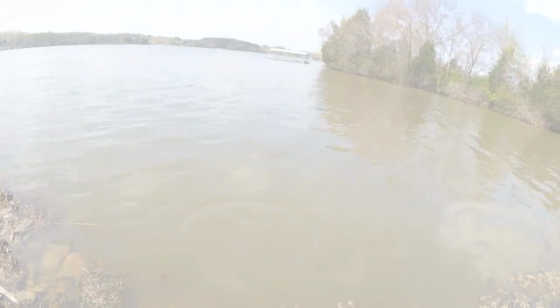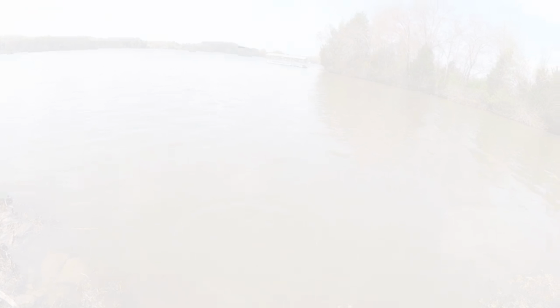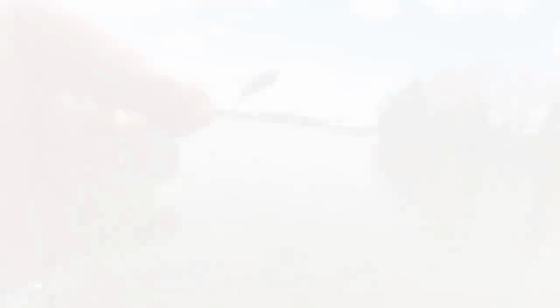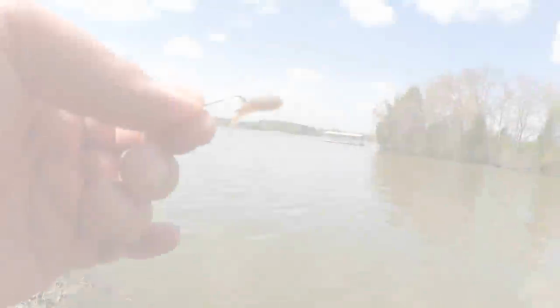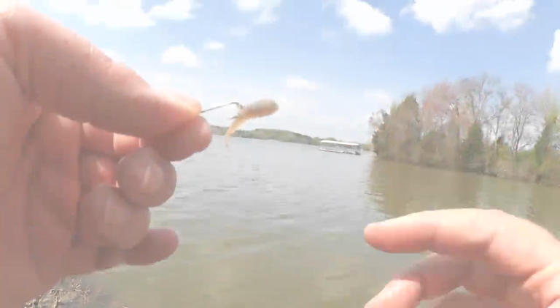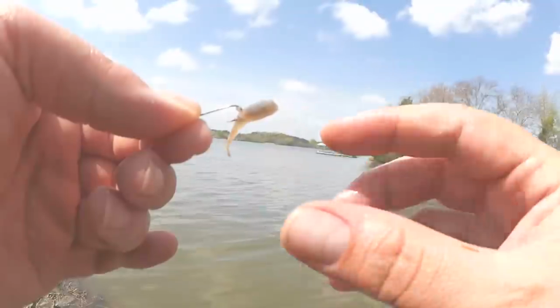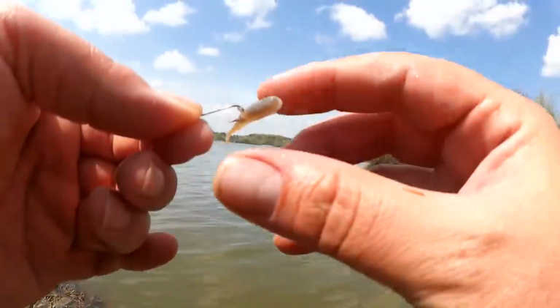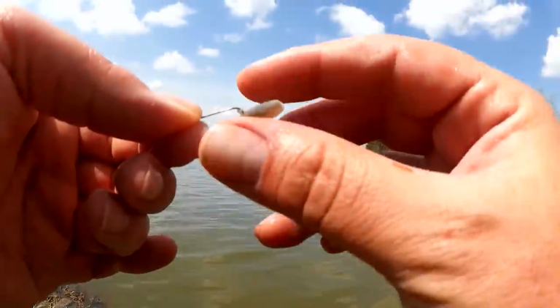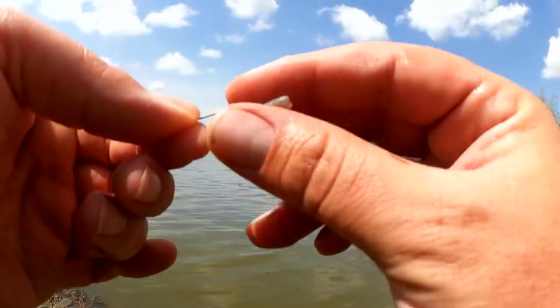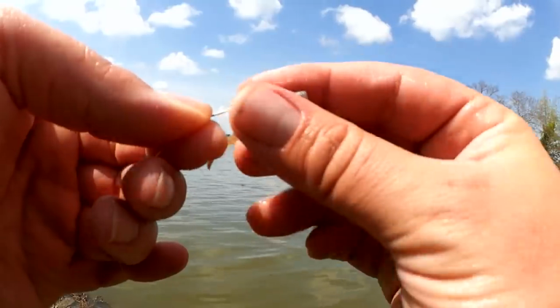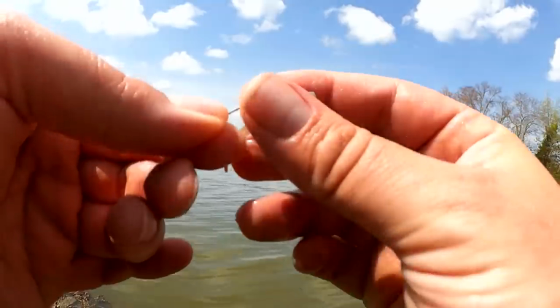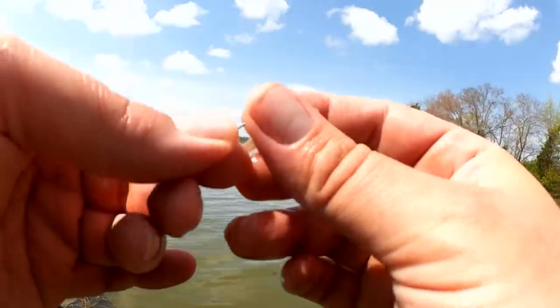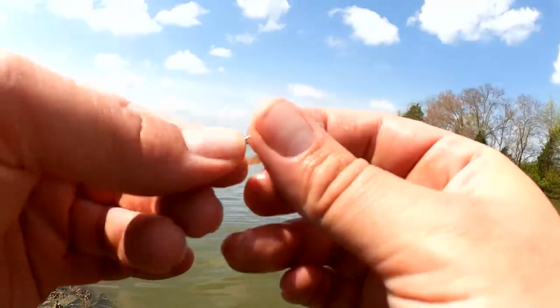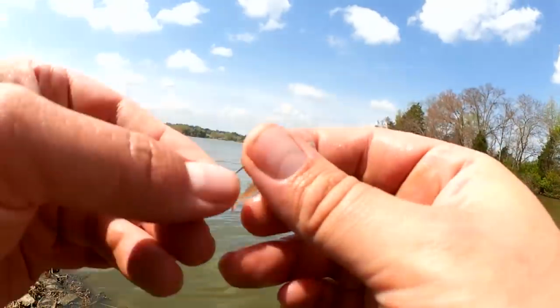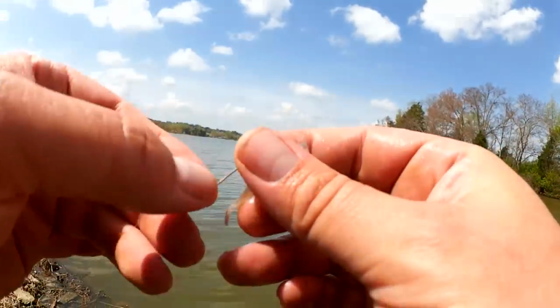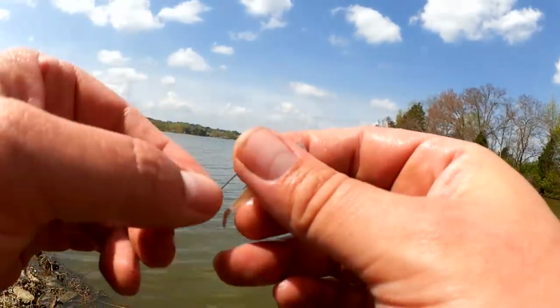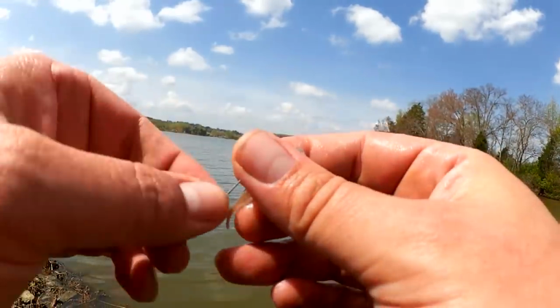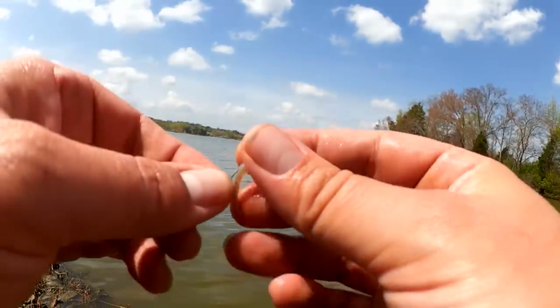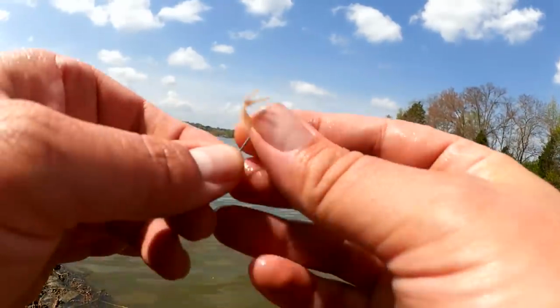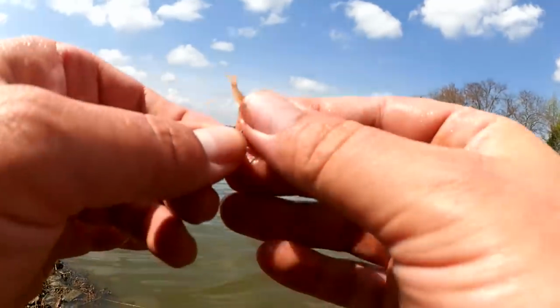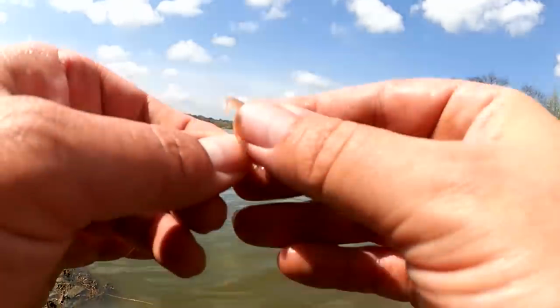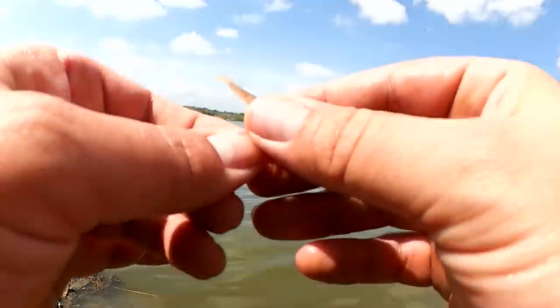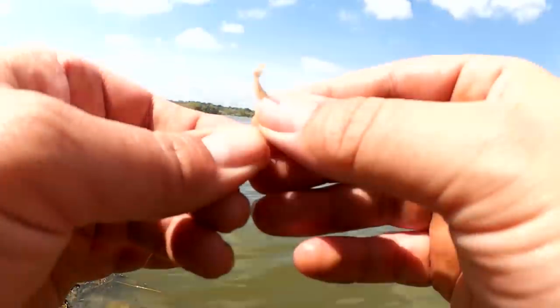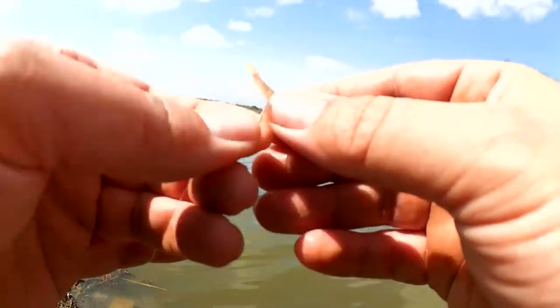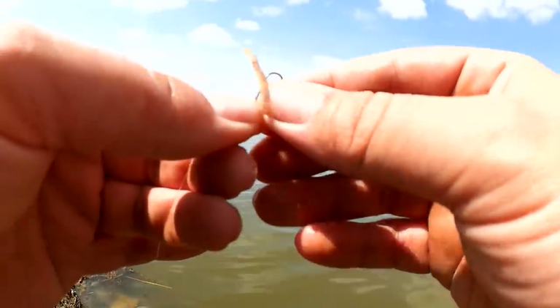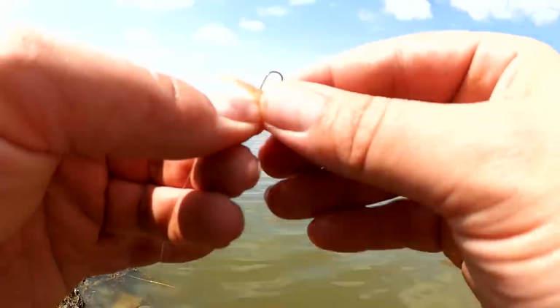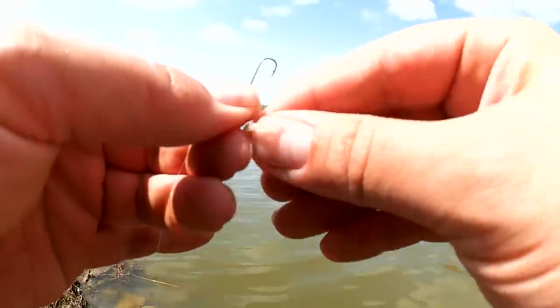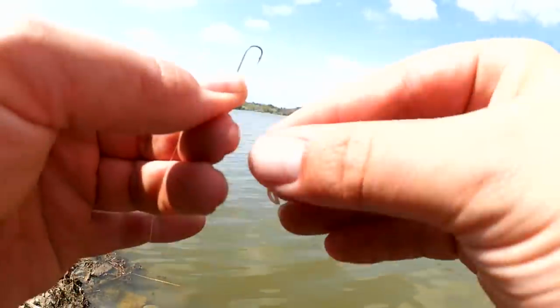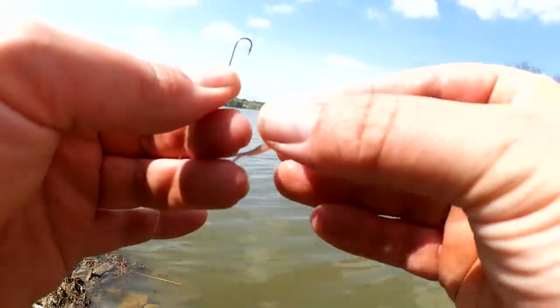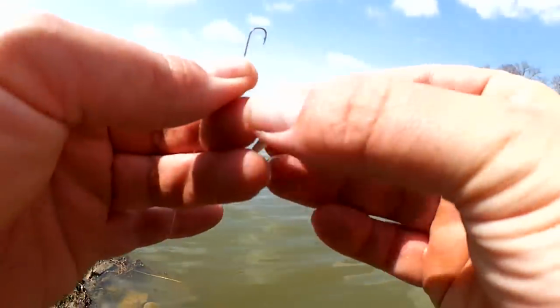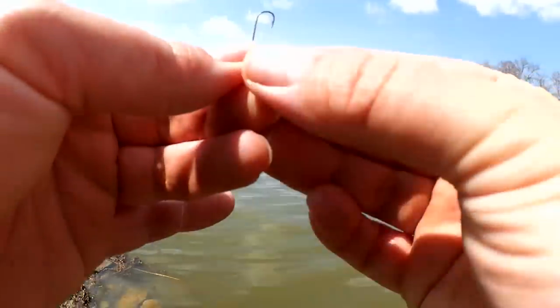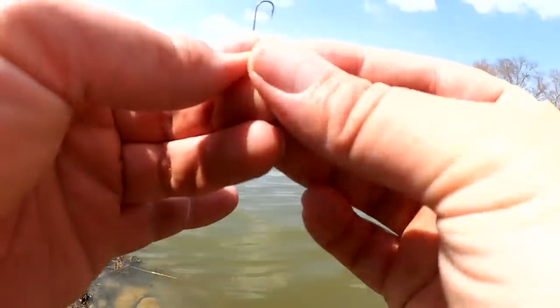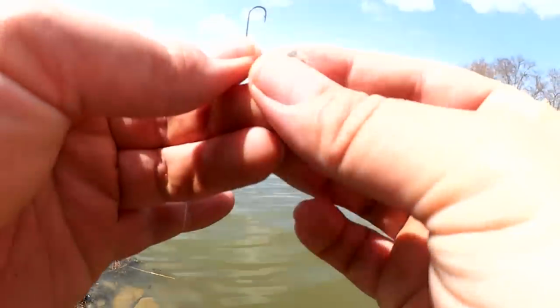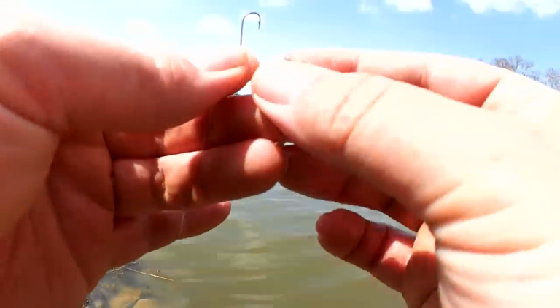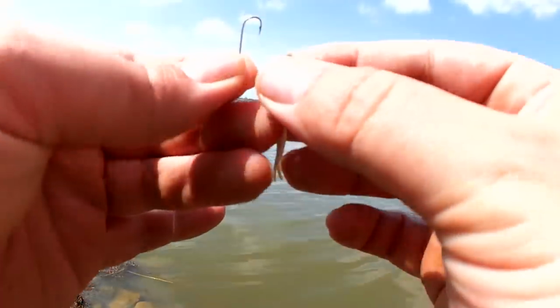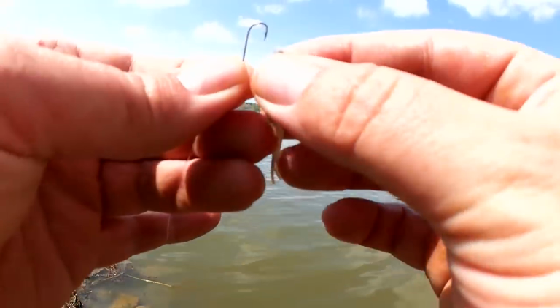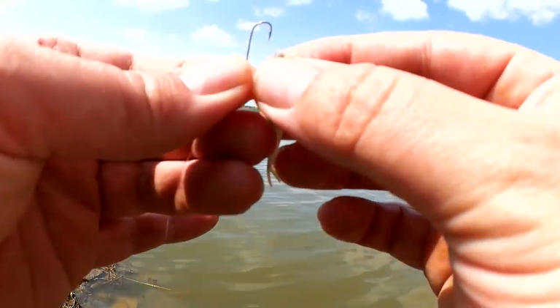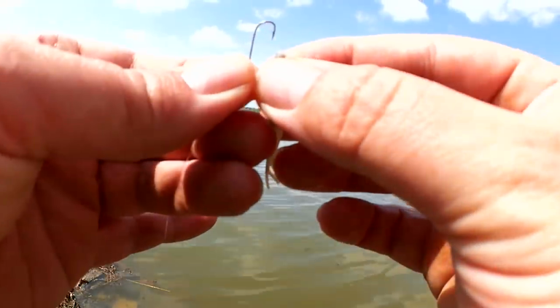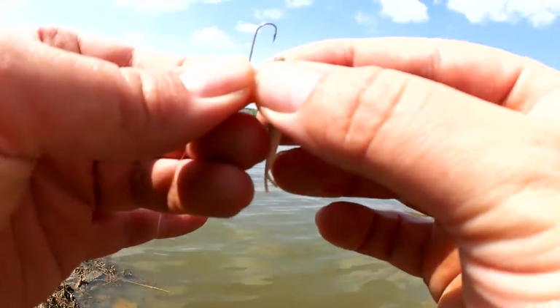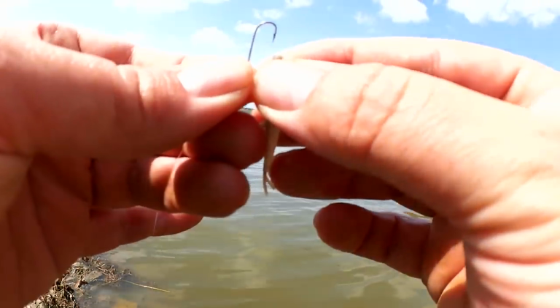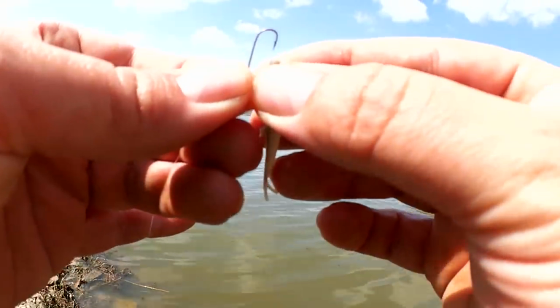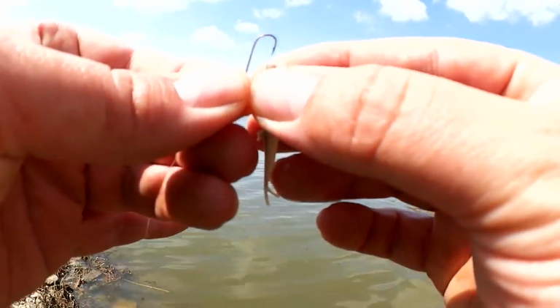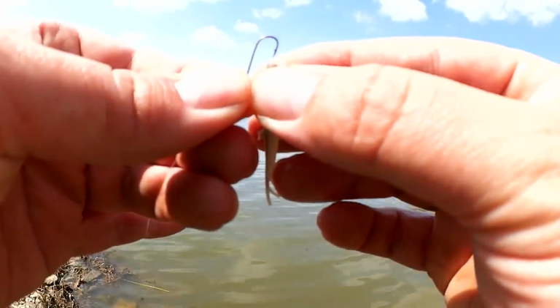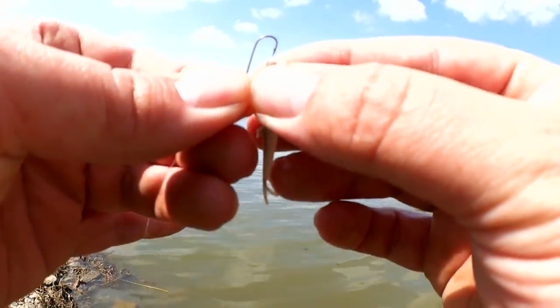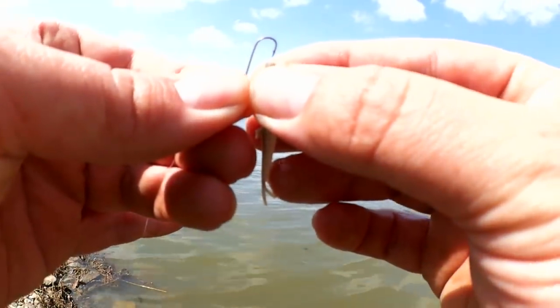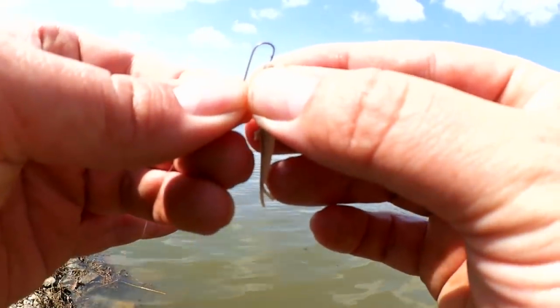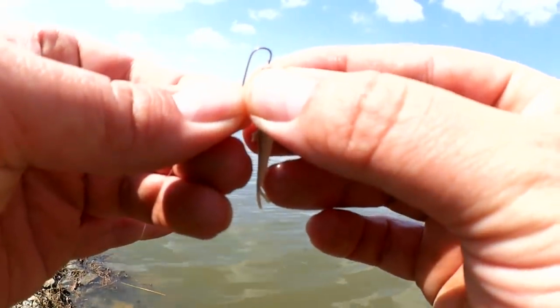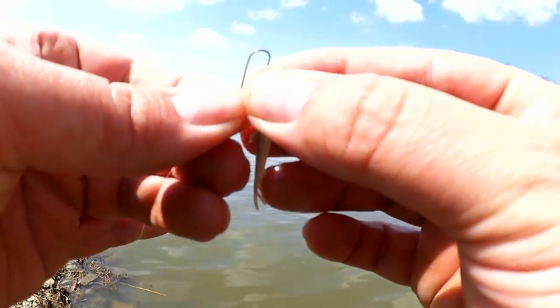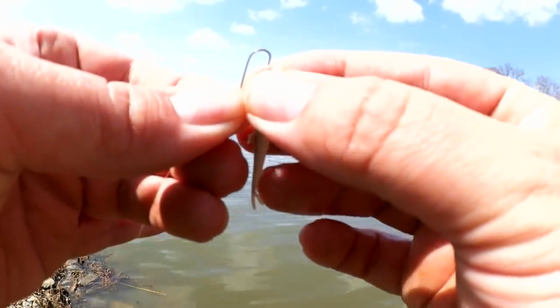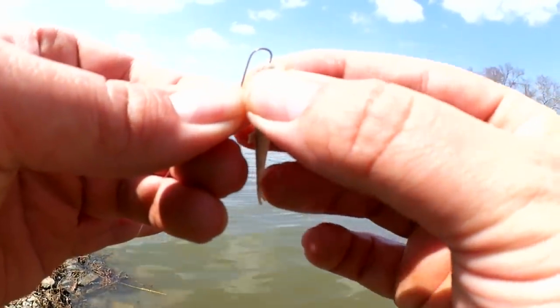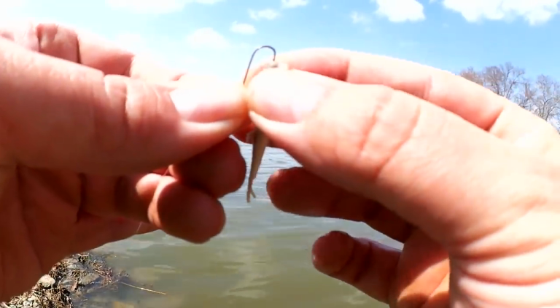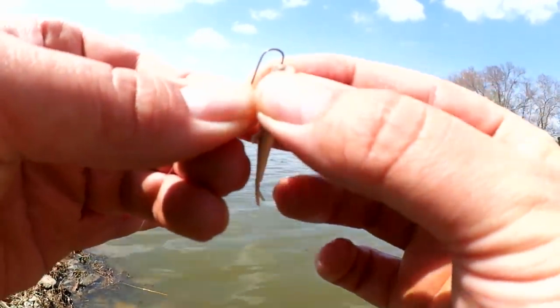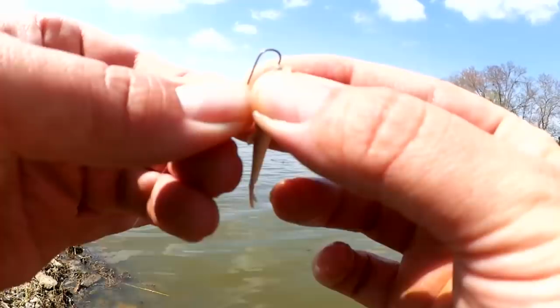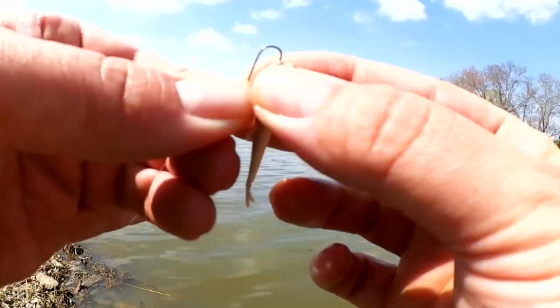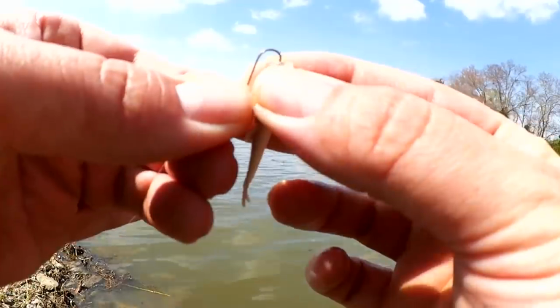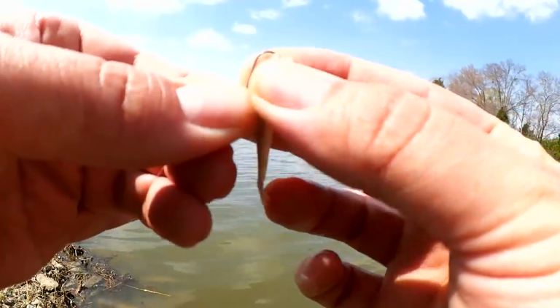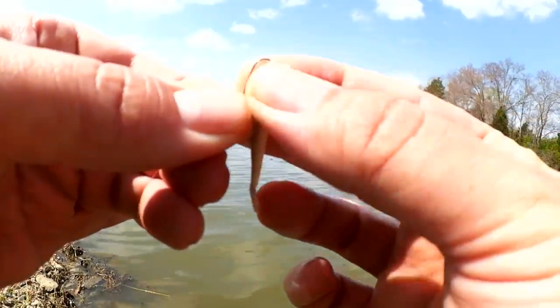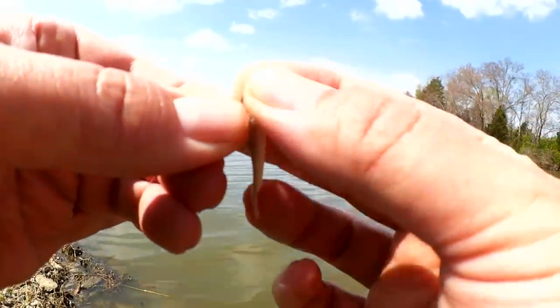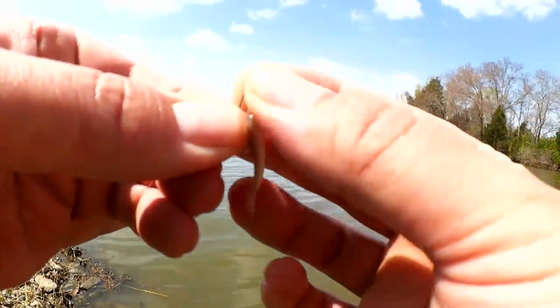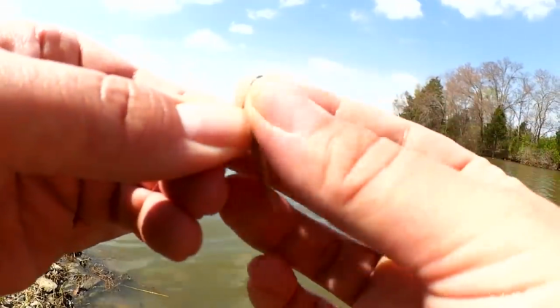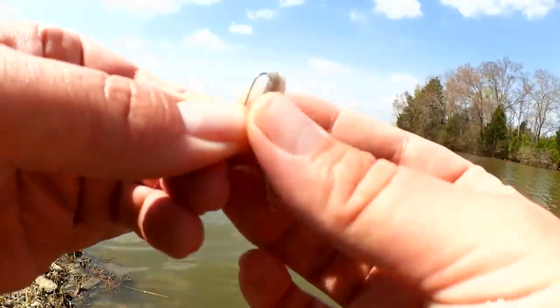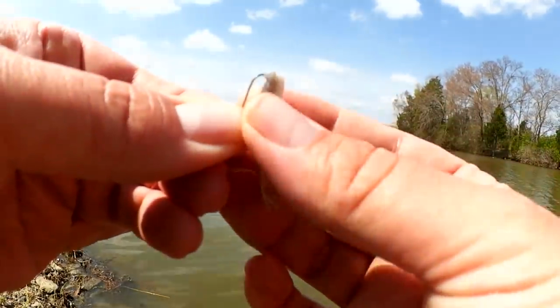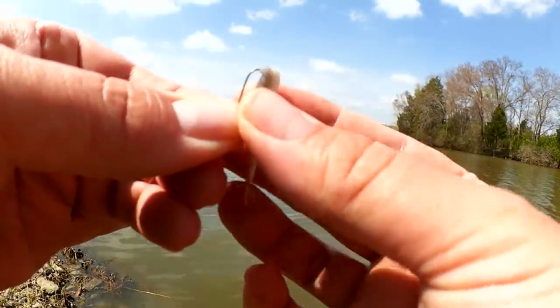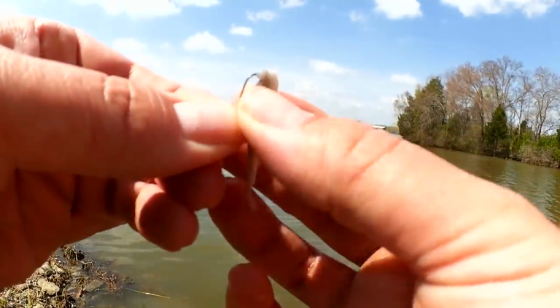Still got my bait too, hanging on by a thread. Let's re-rig it and see if we can get another fish.